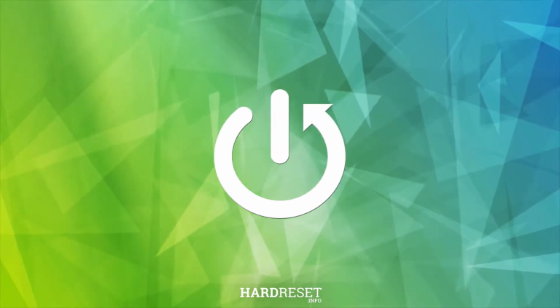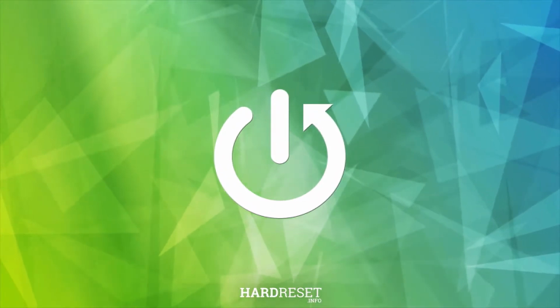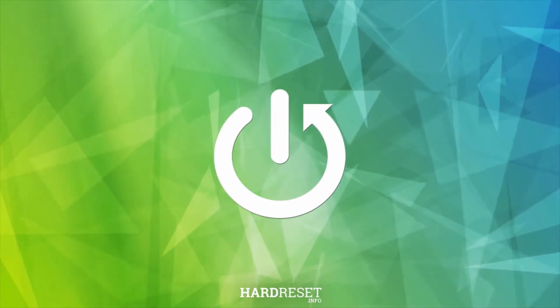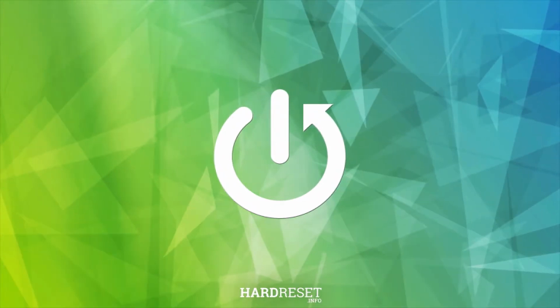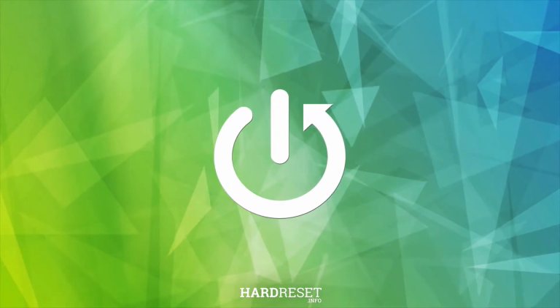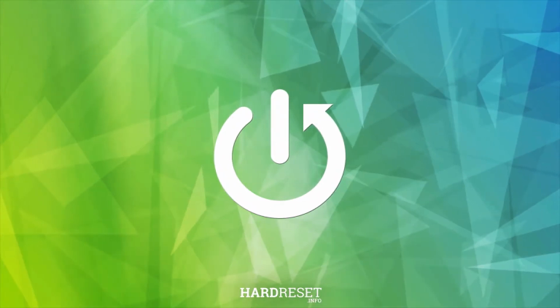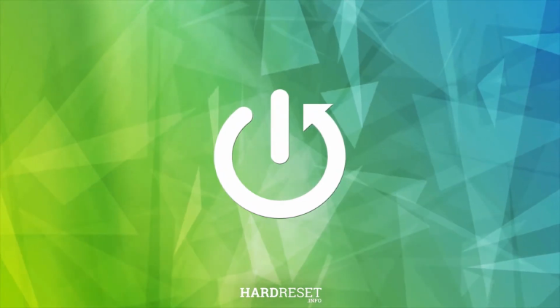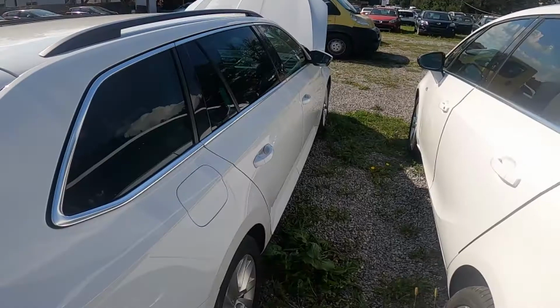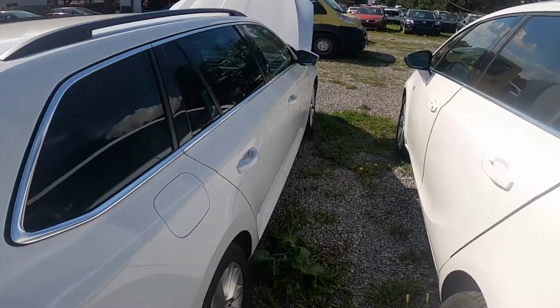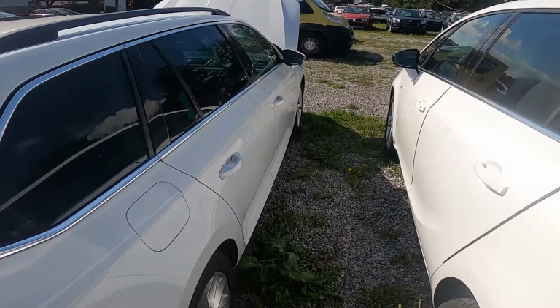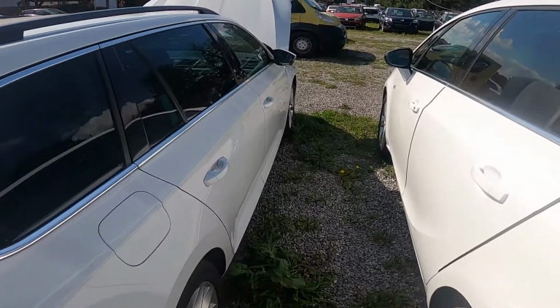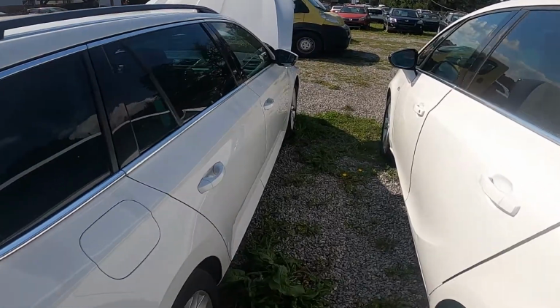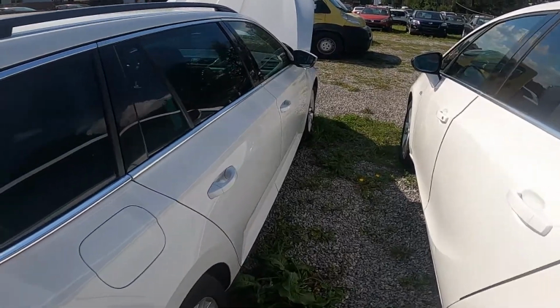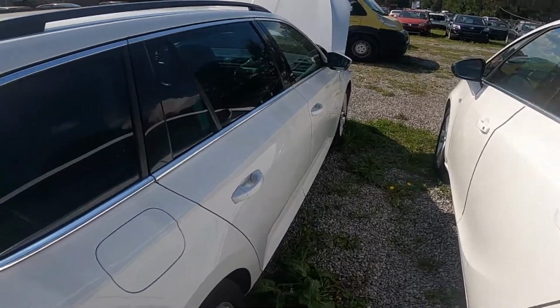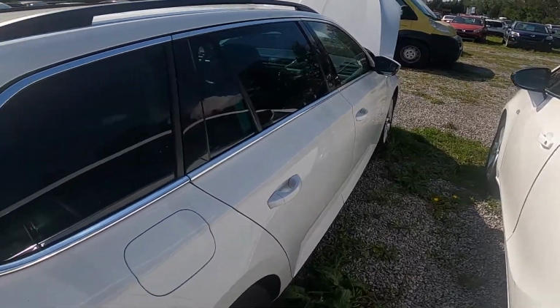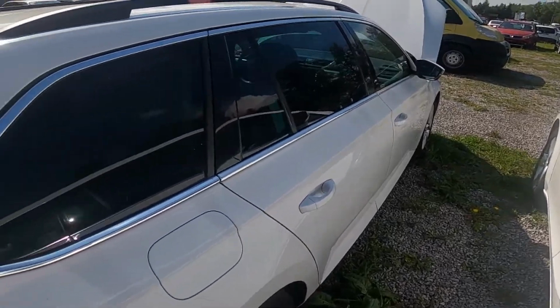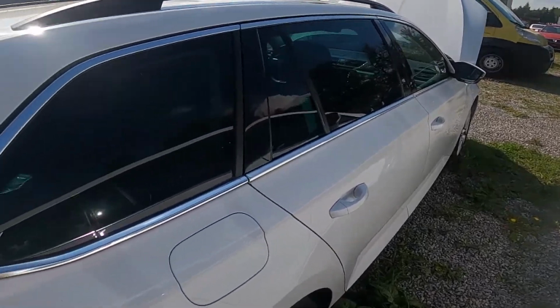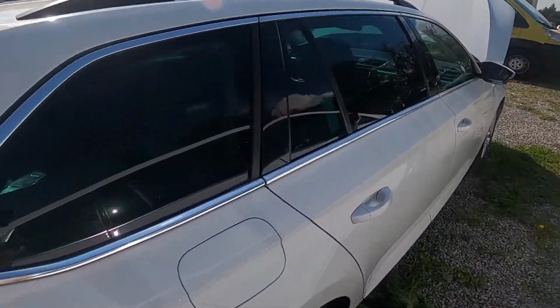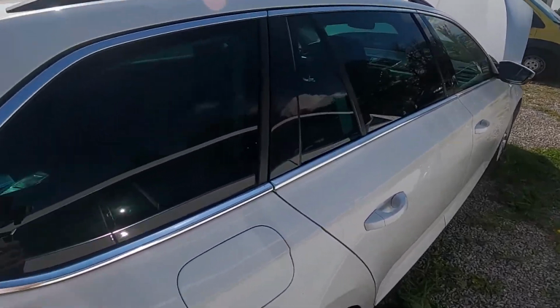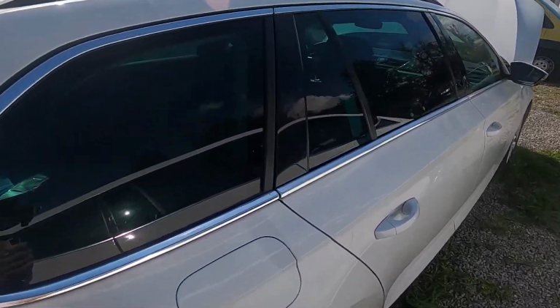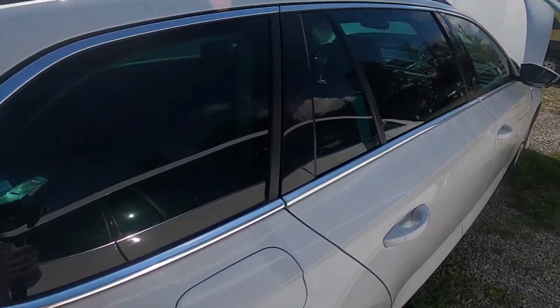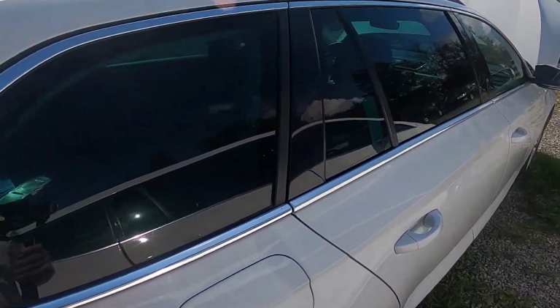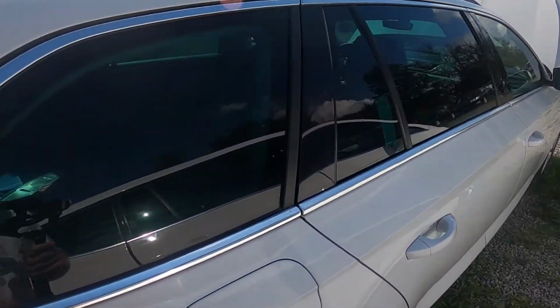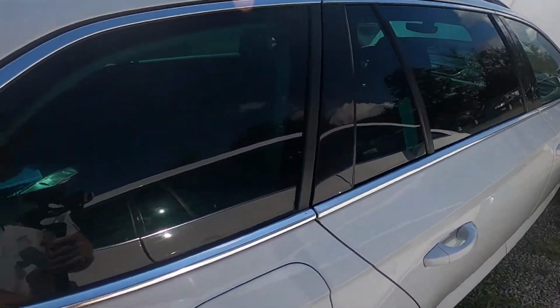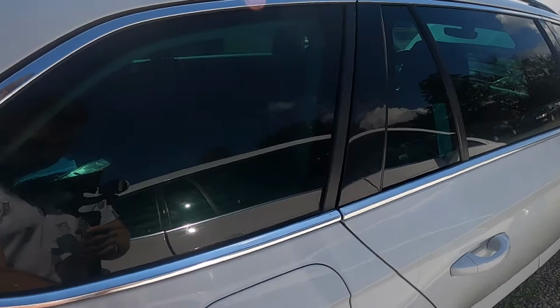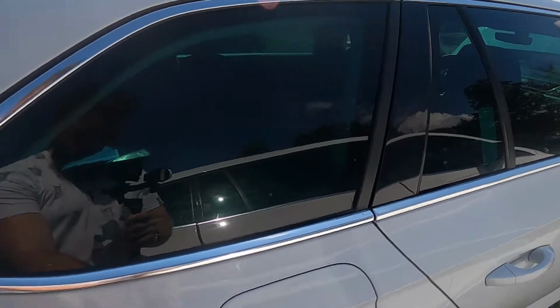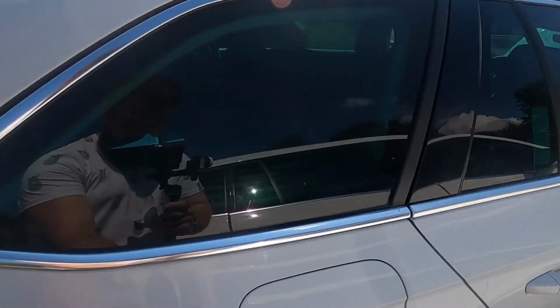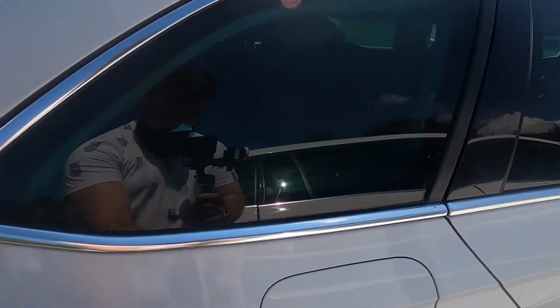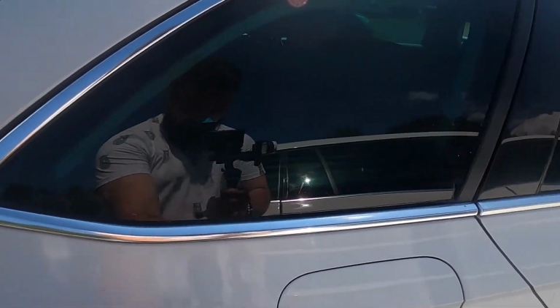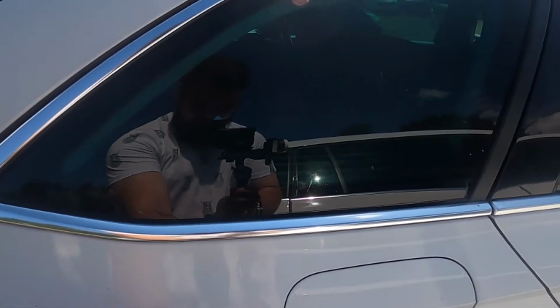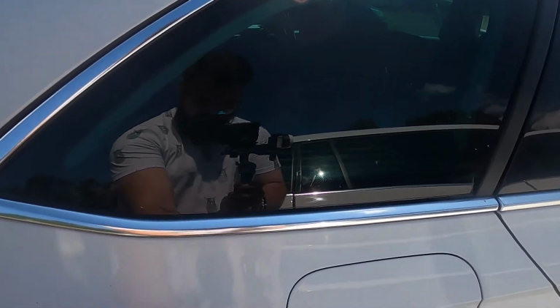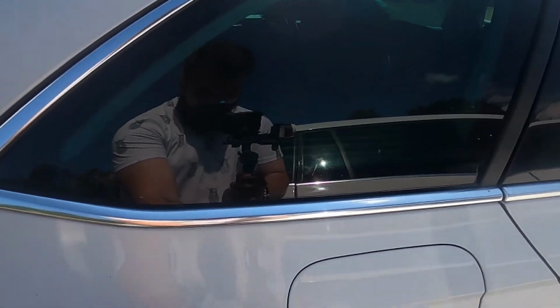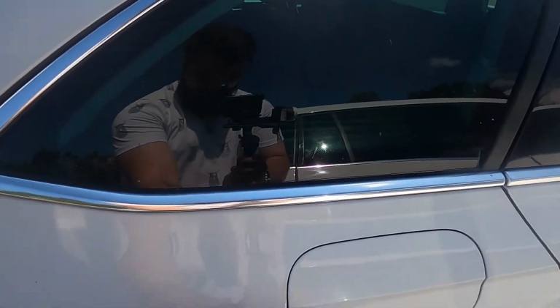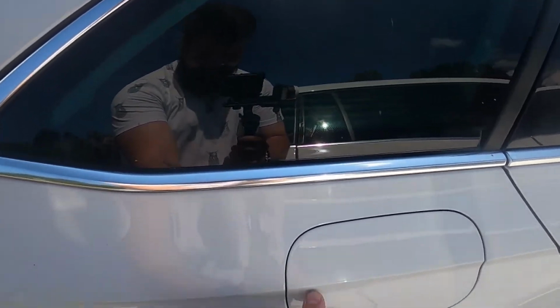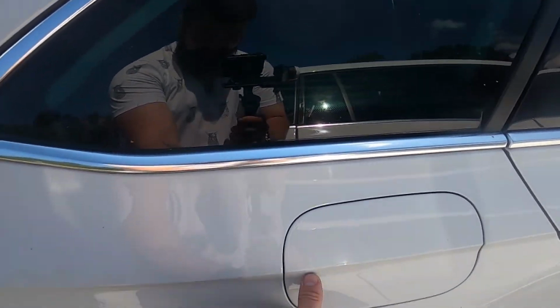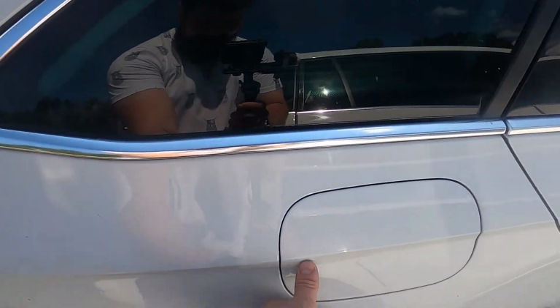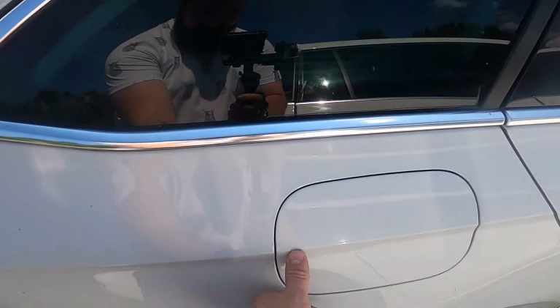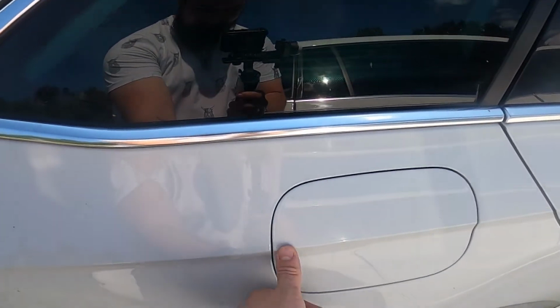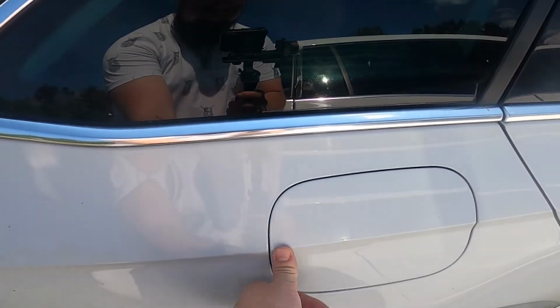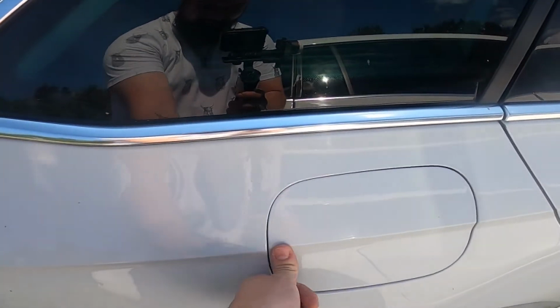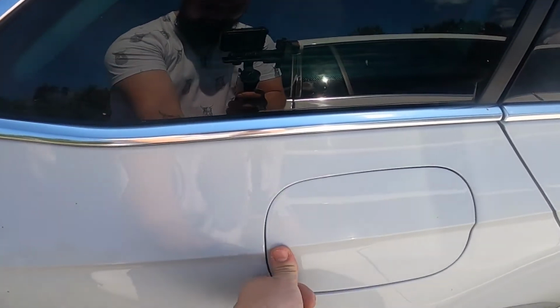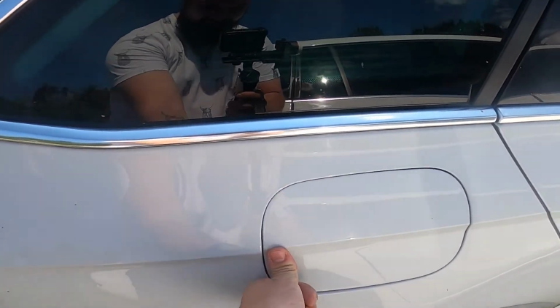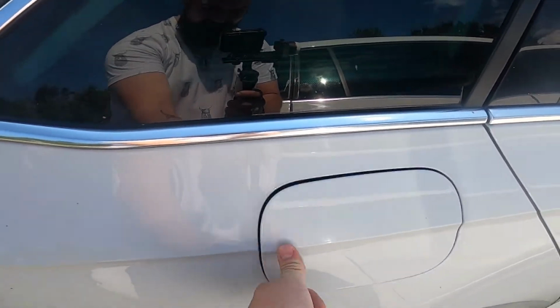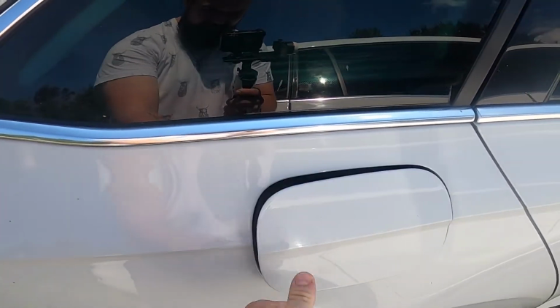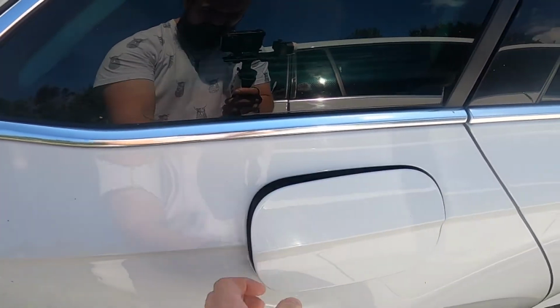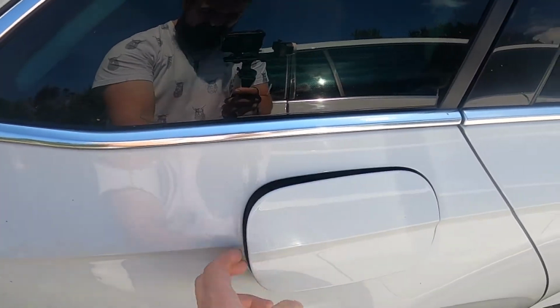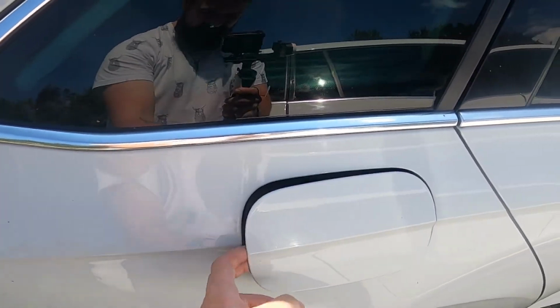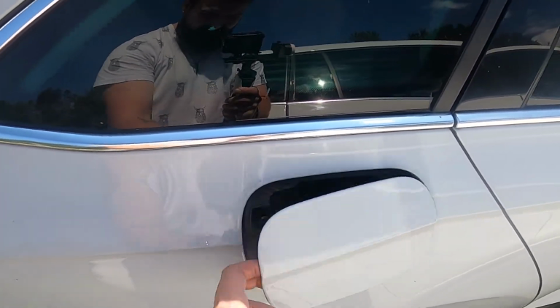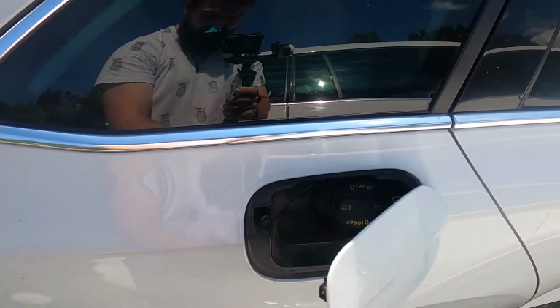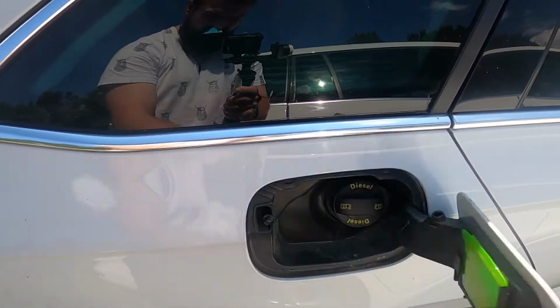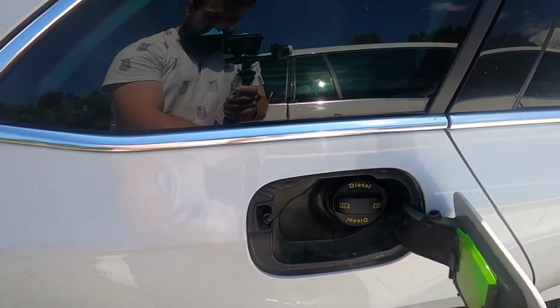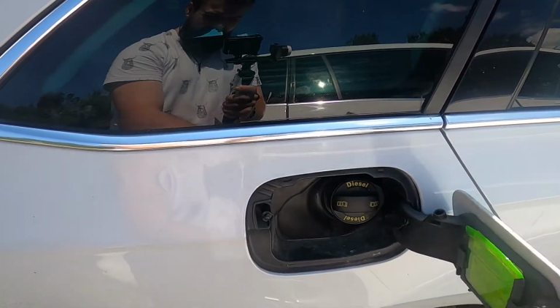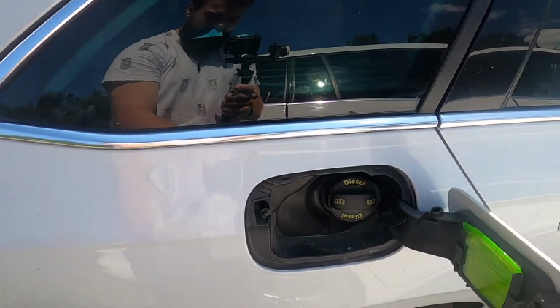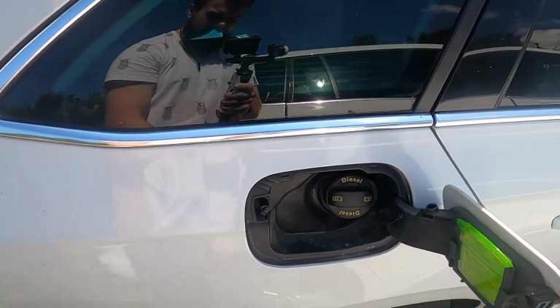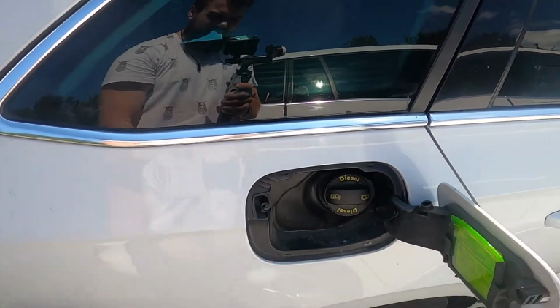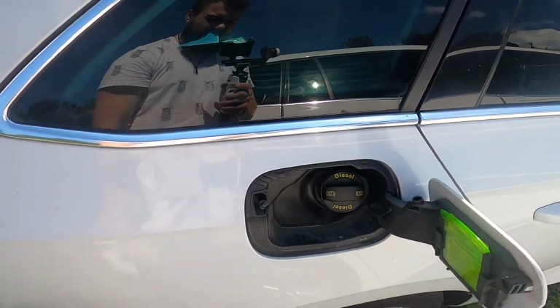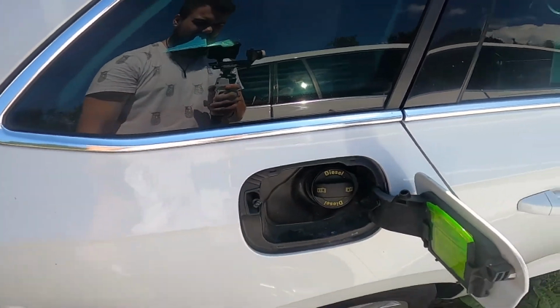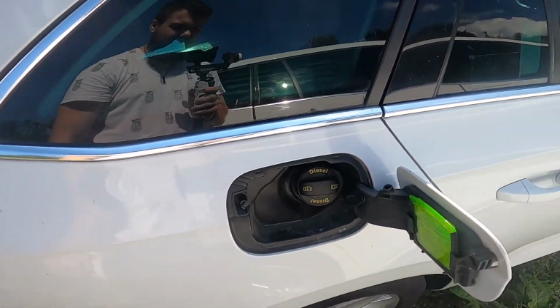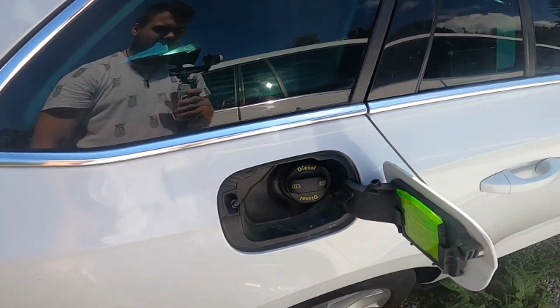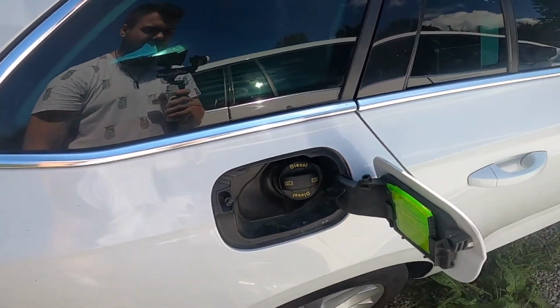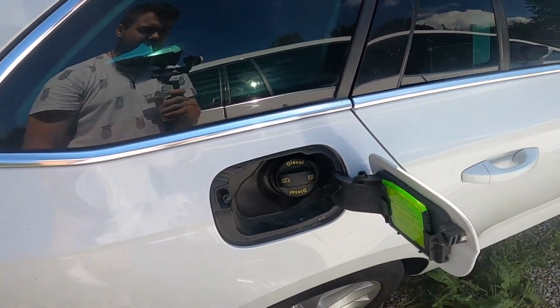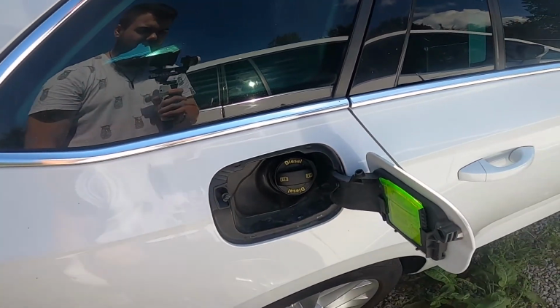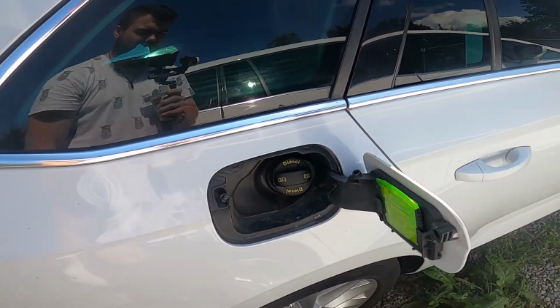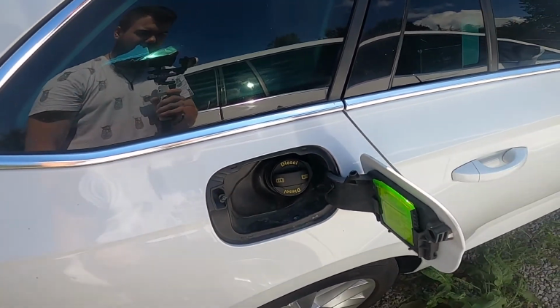First, you just go to the gas tank and press on the left side, and the gas tank is unlocked.